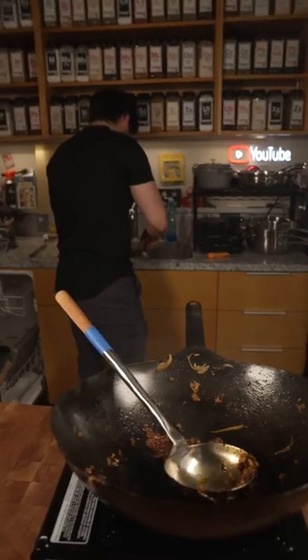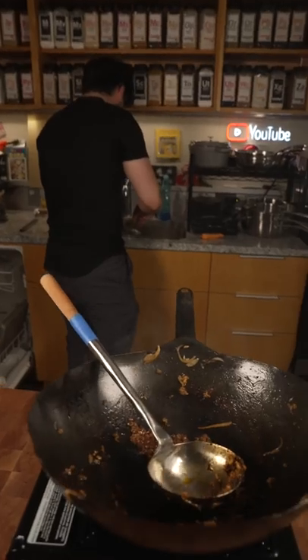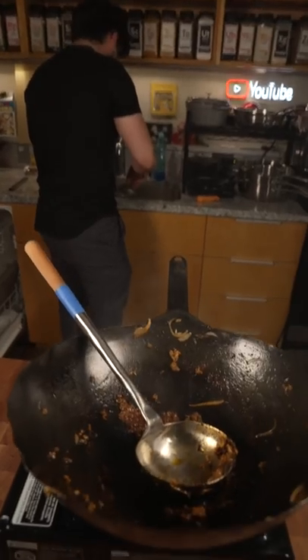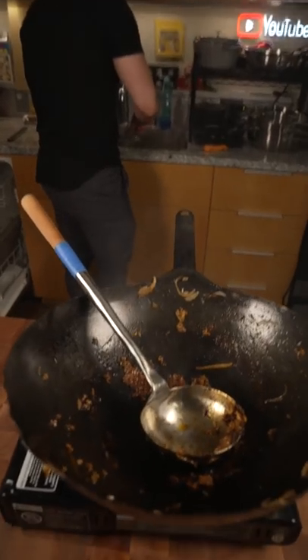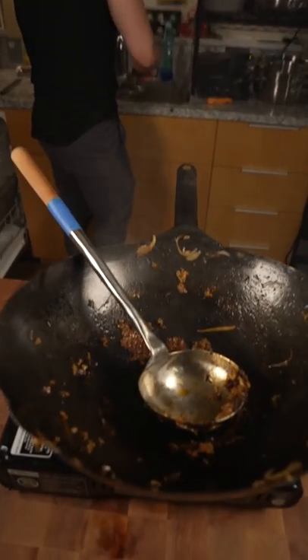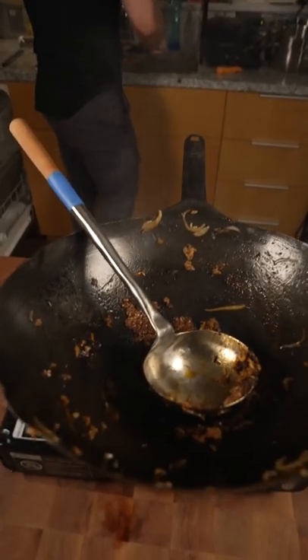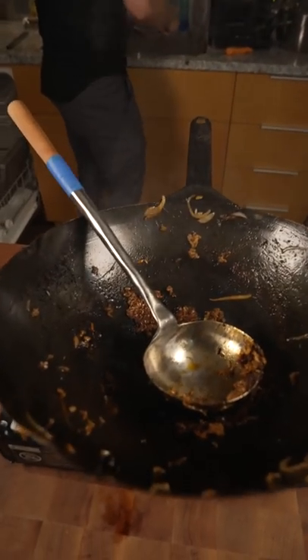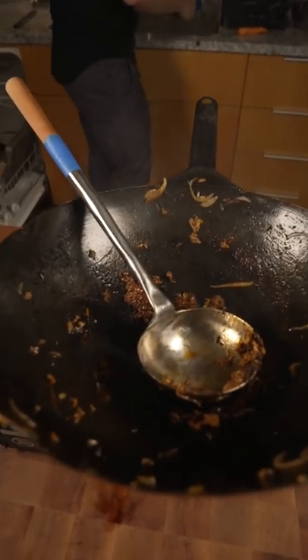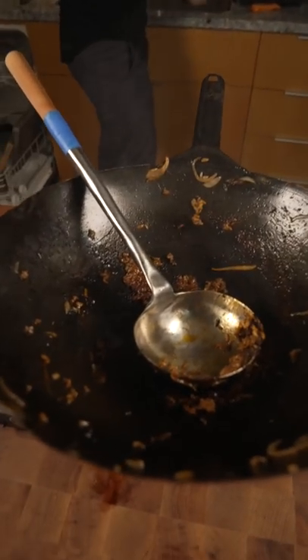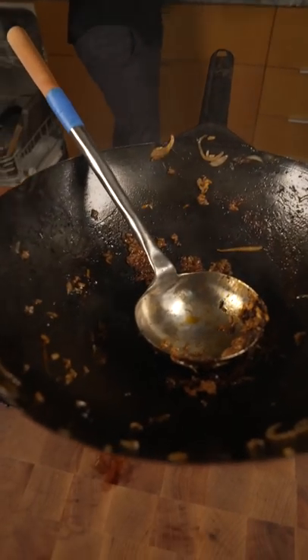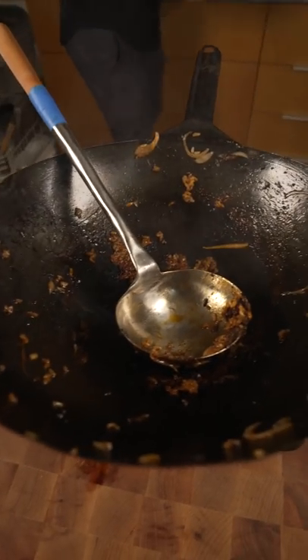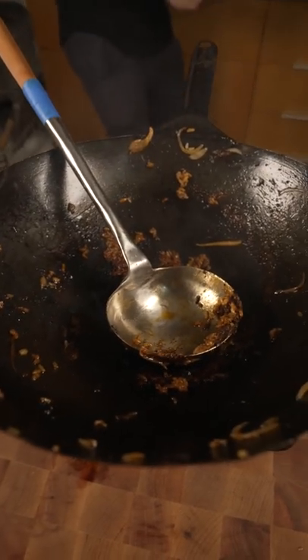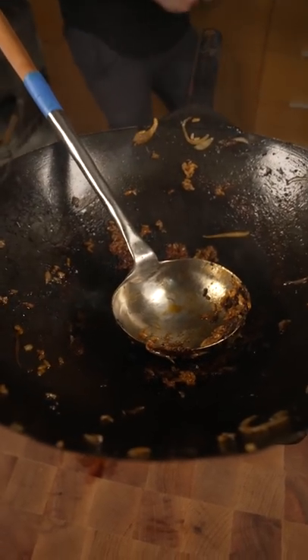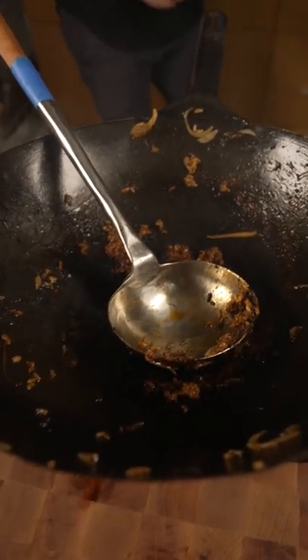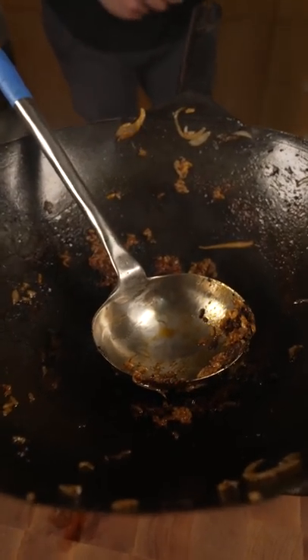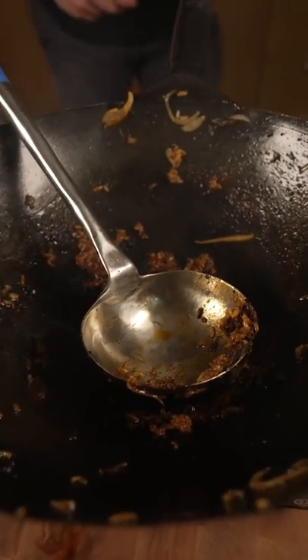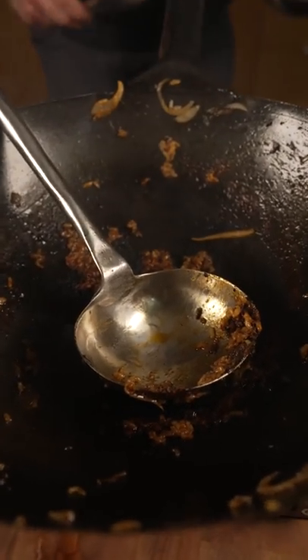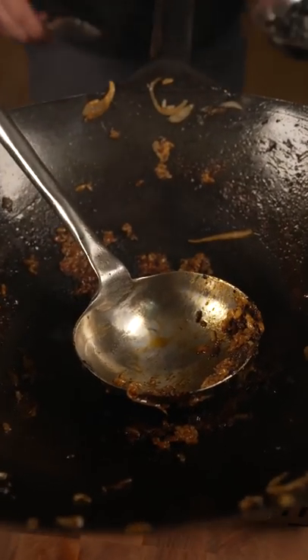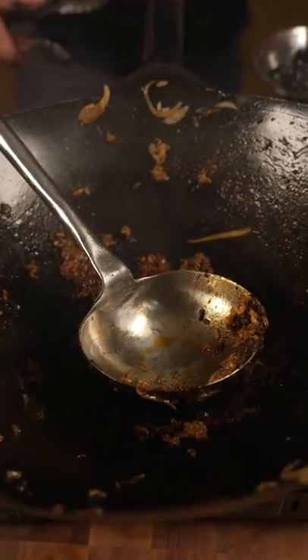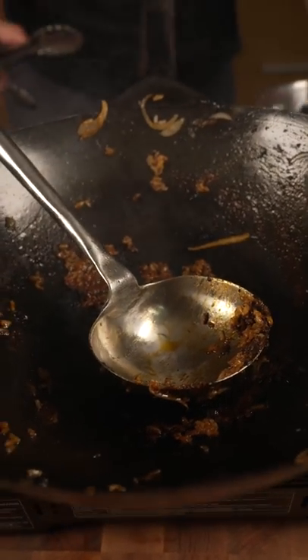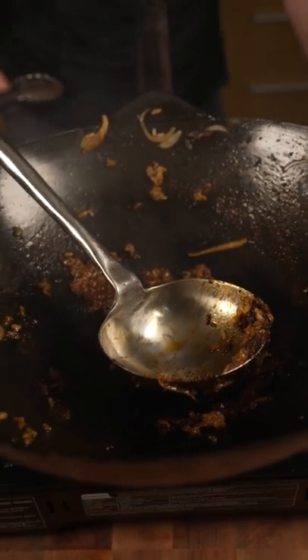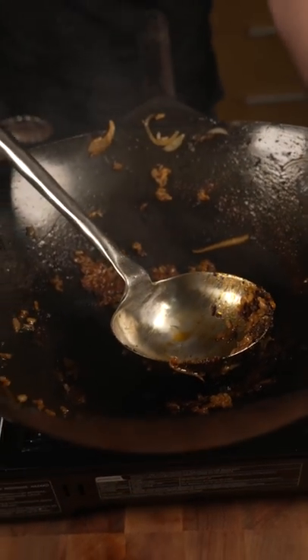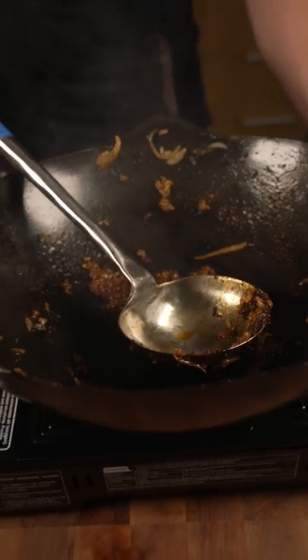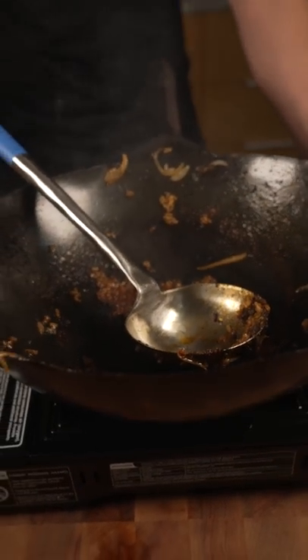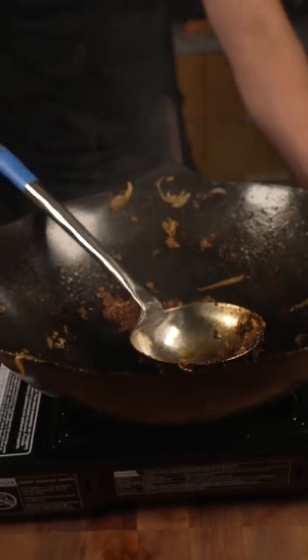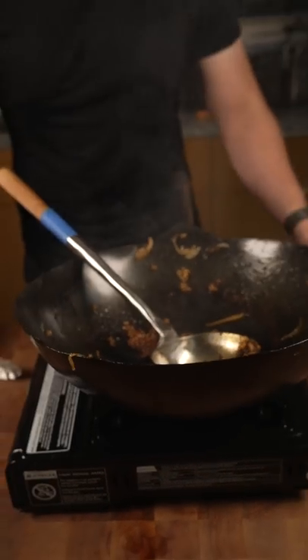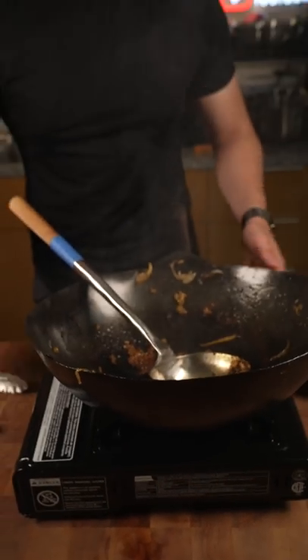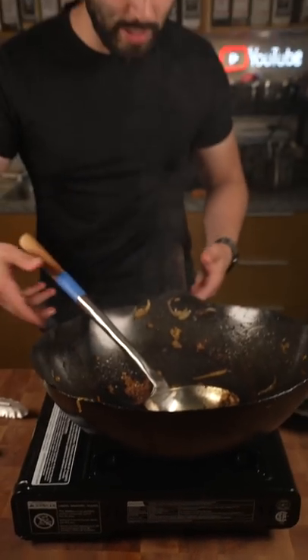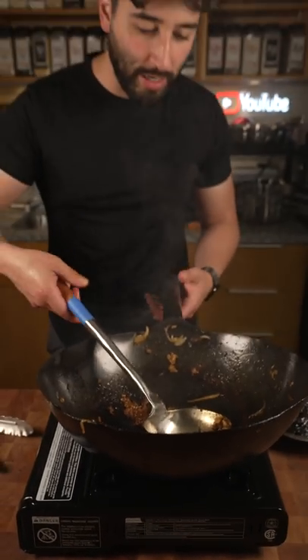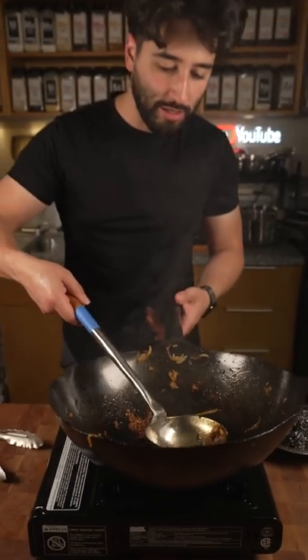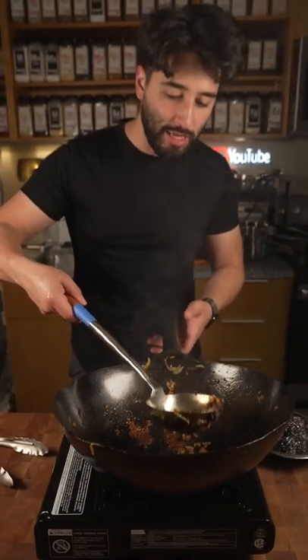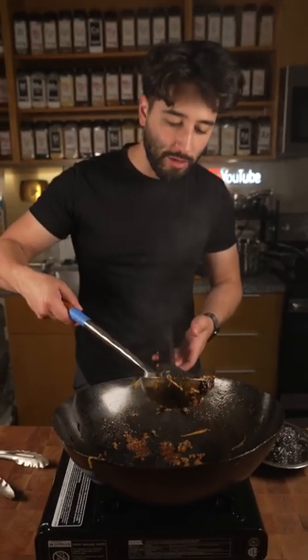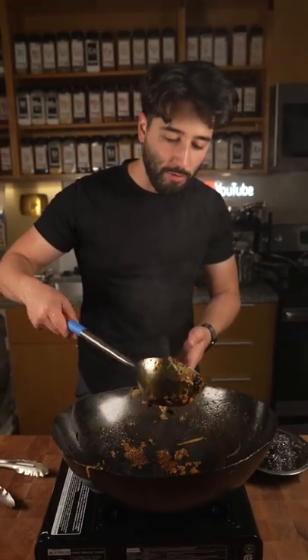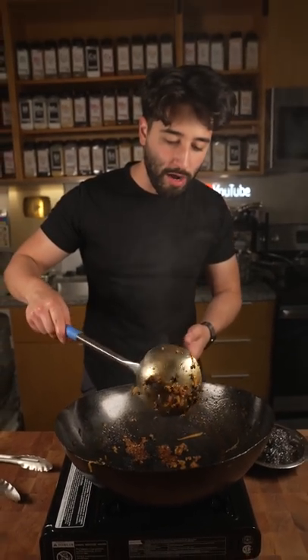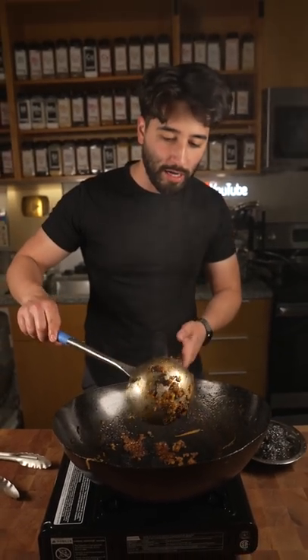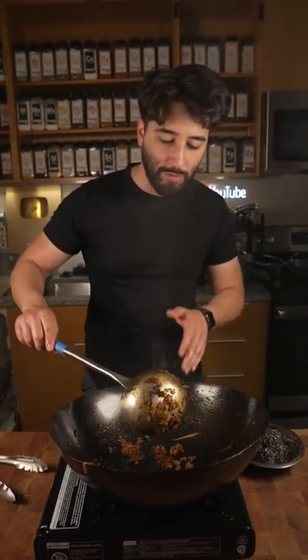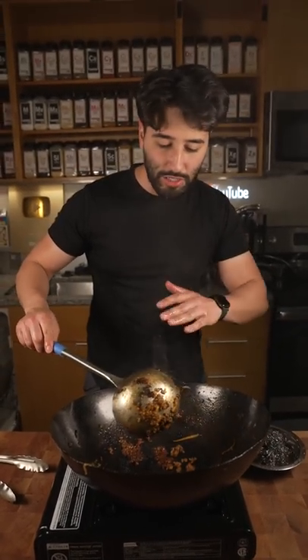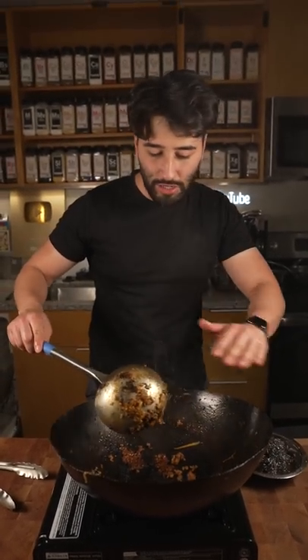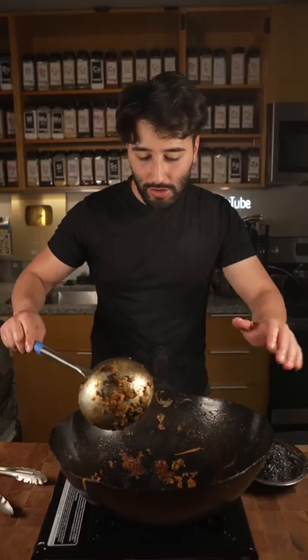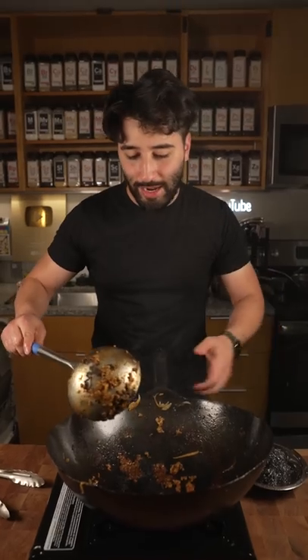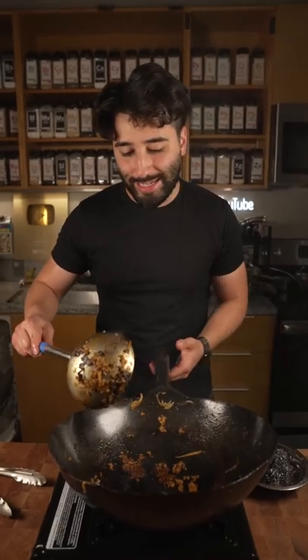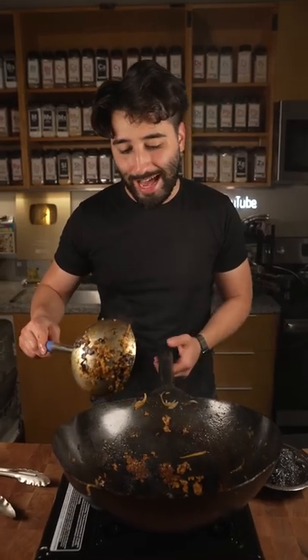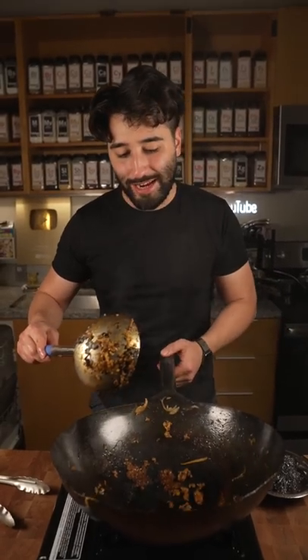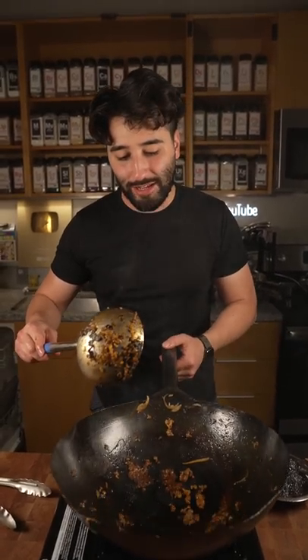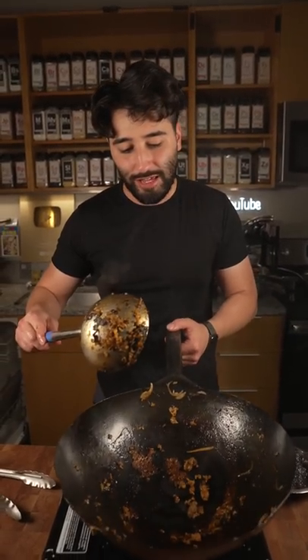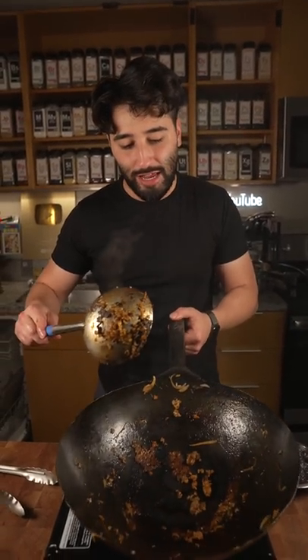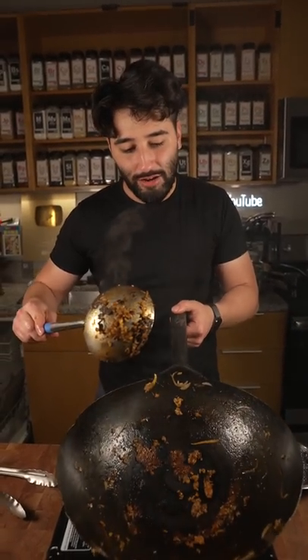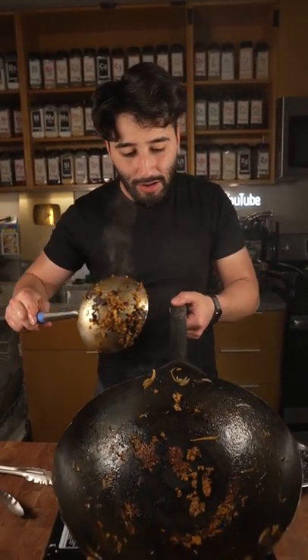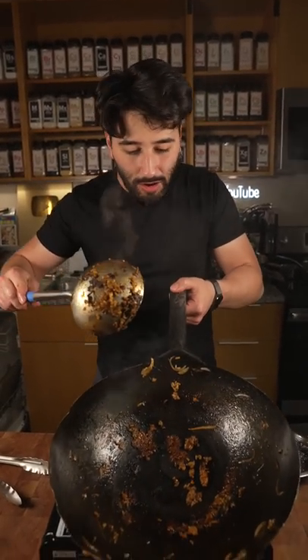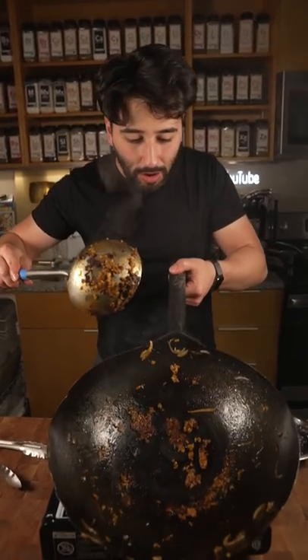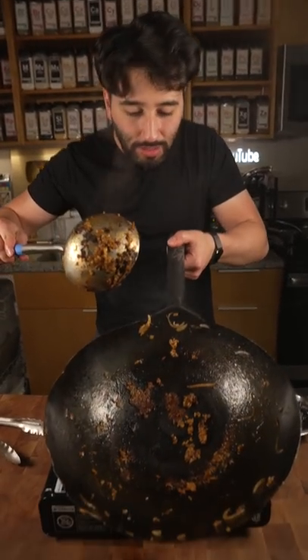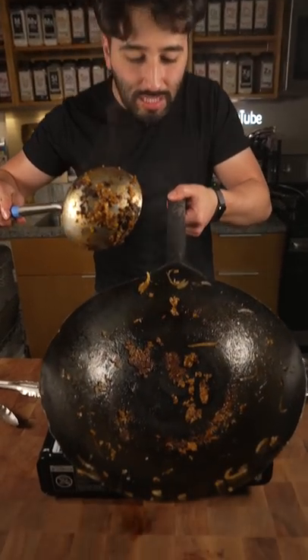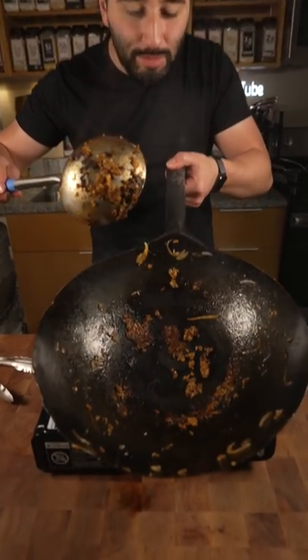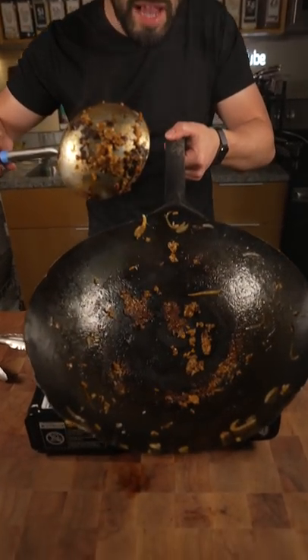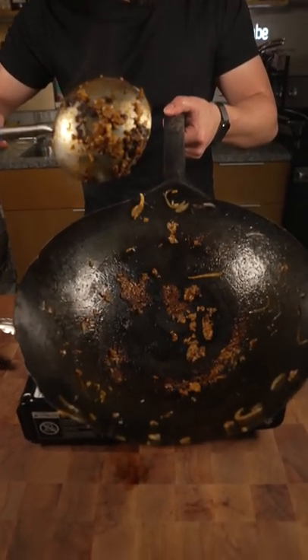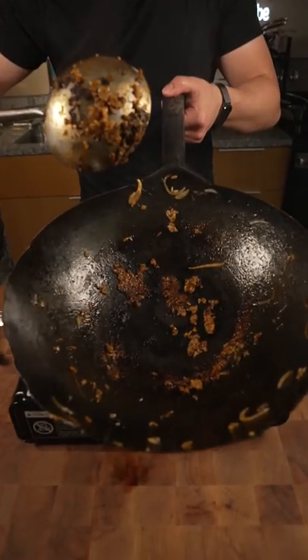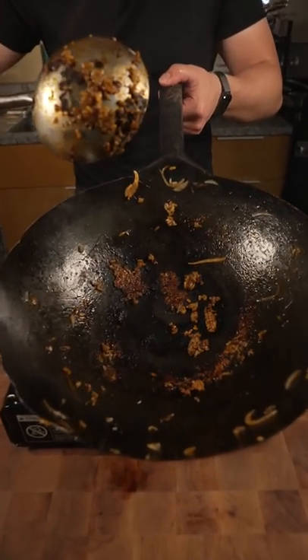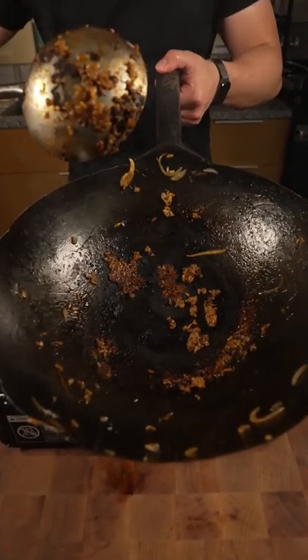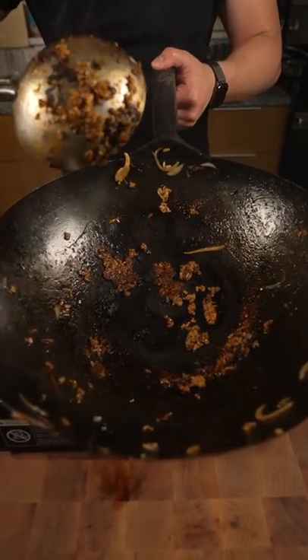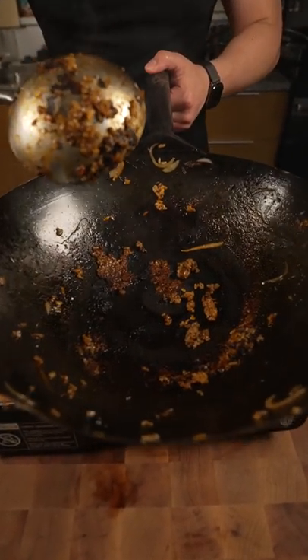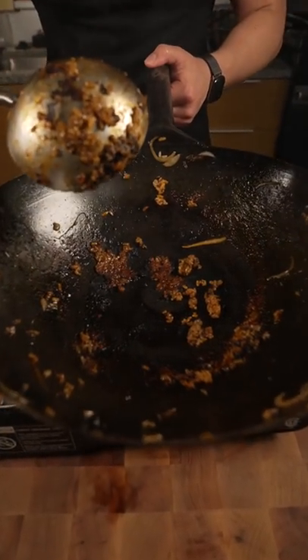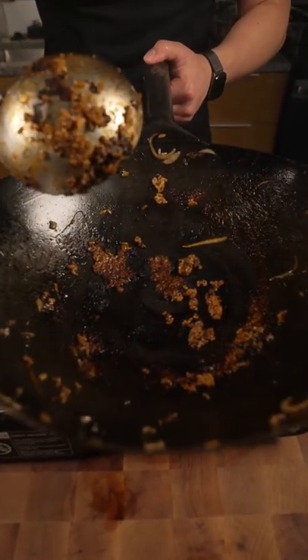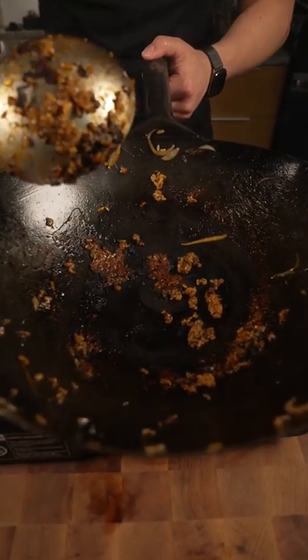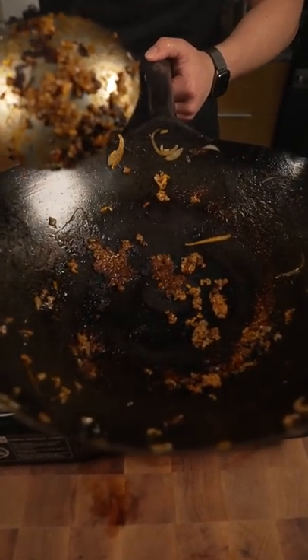Matt, what are you doing with this? All right, dude, we just finished. So we're going to clean the wok. I'm going to show you guys how to clean all this mess up off your wok.